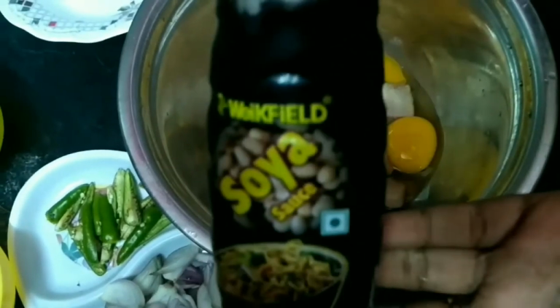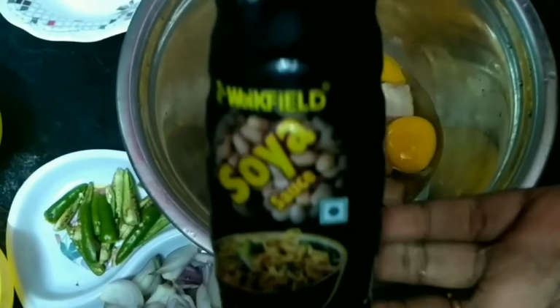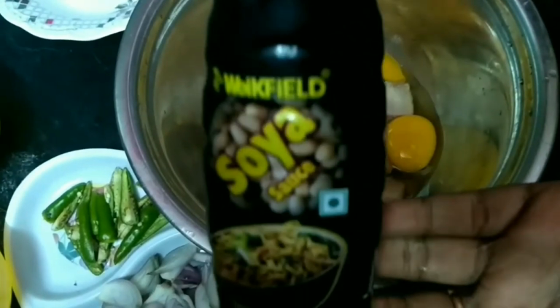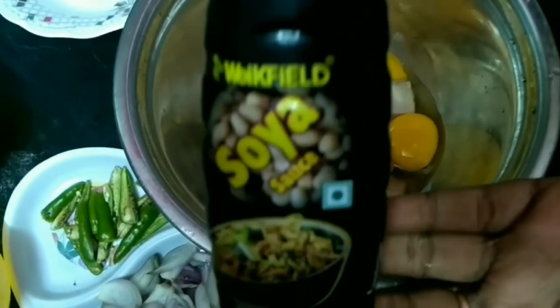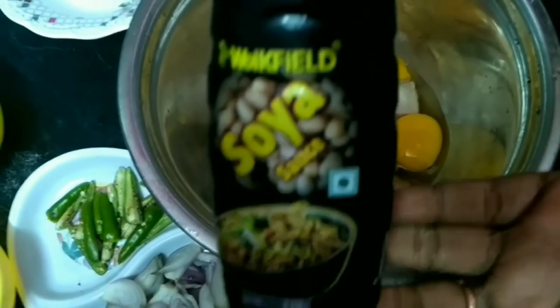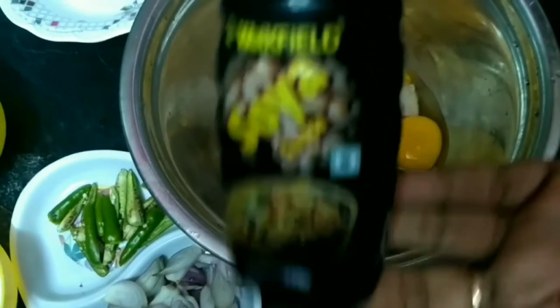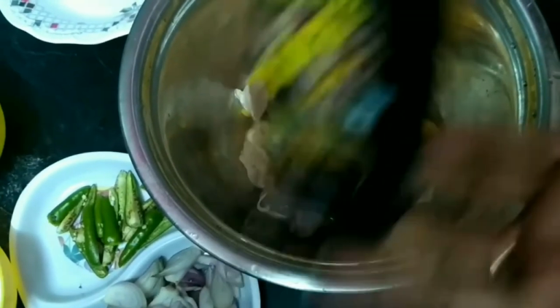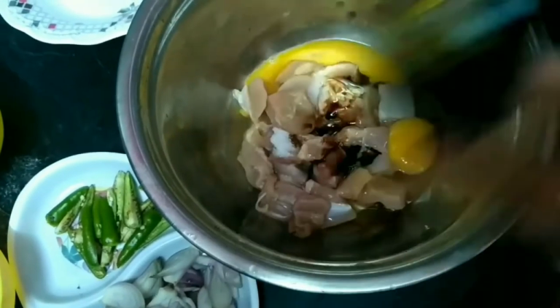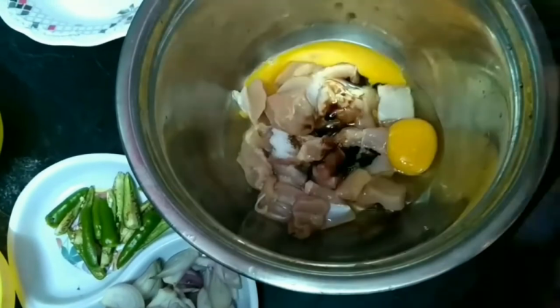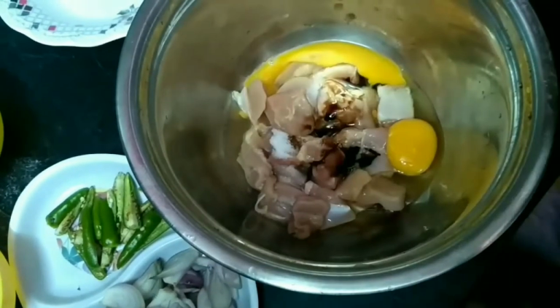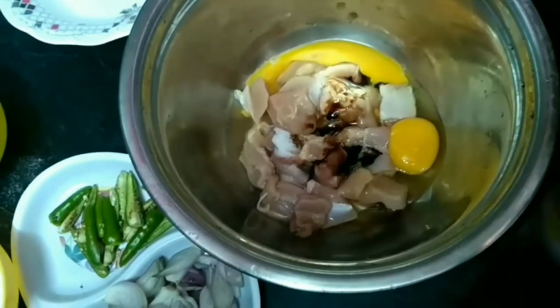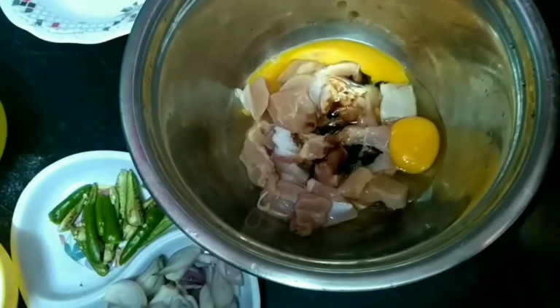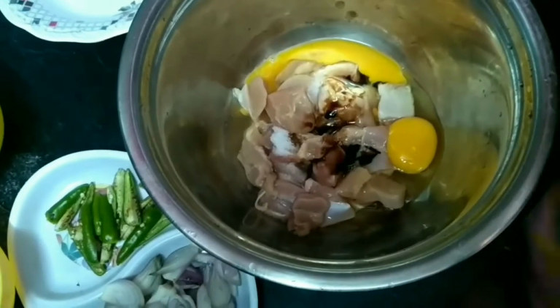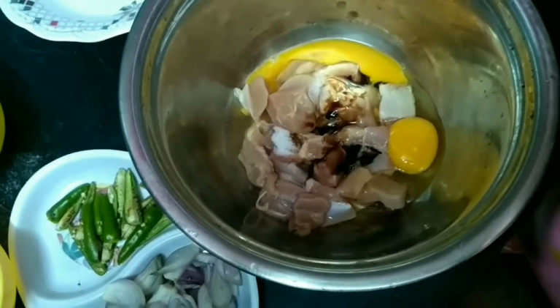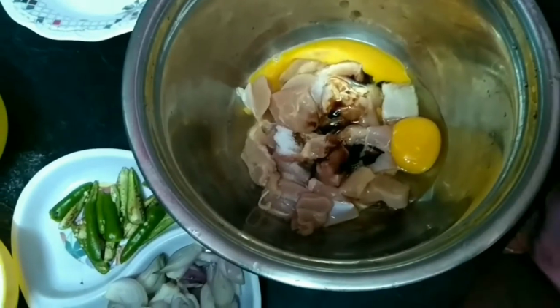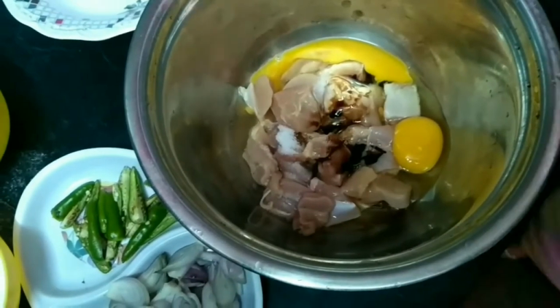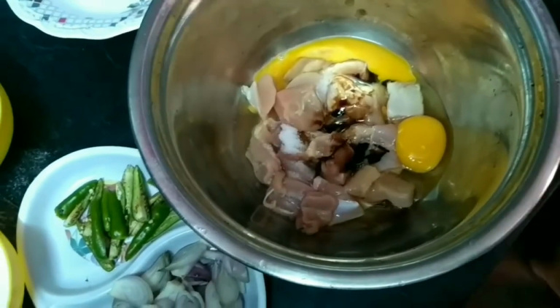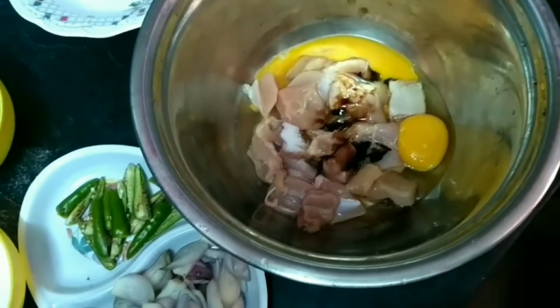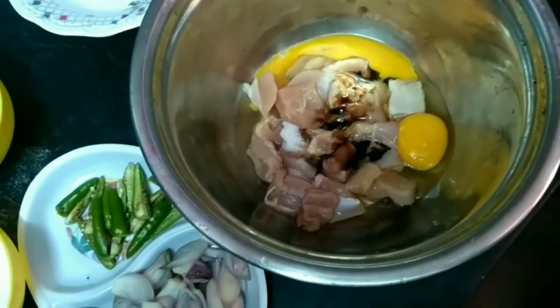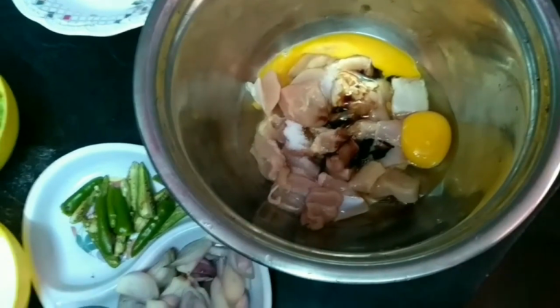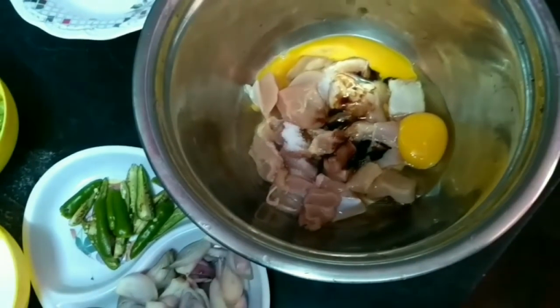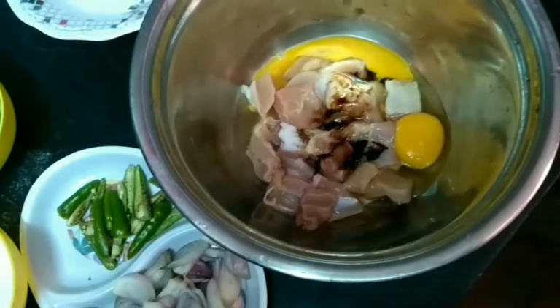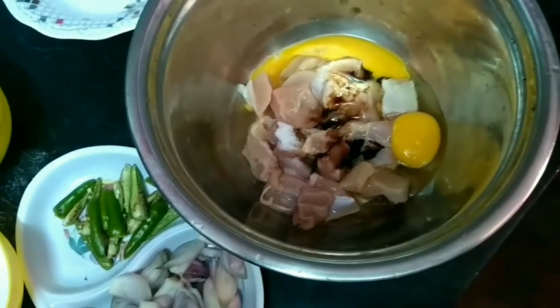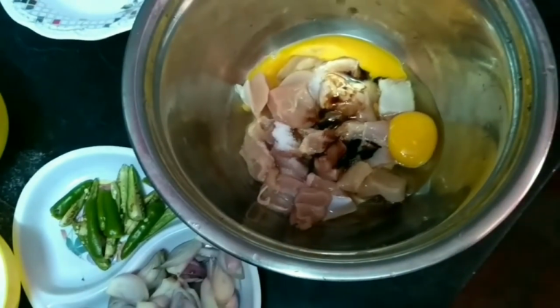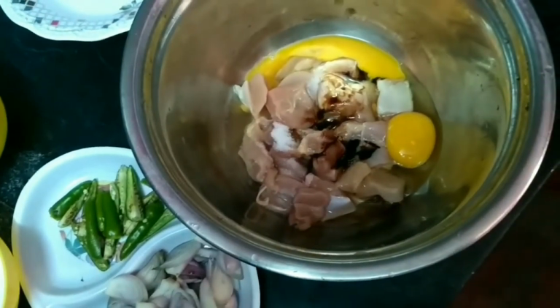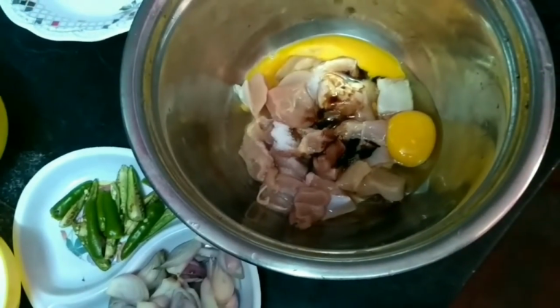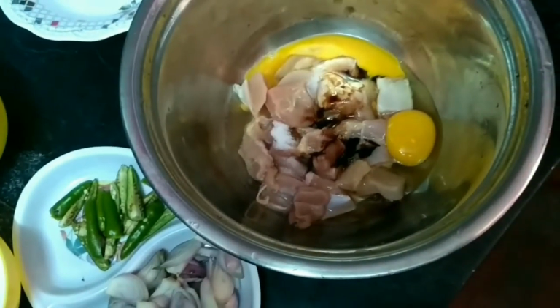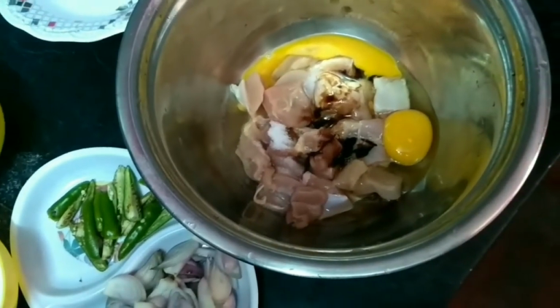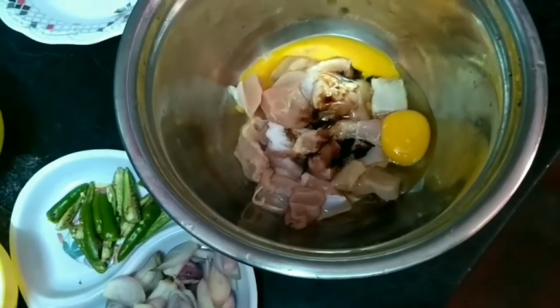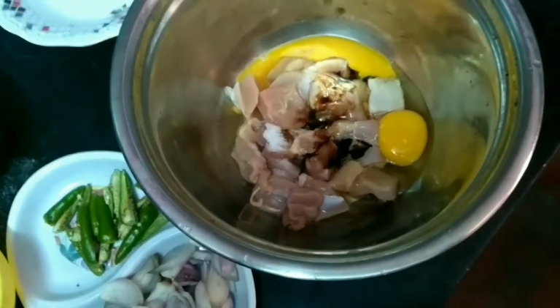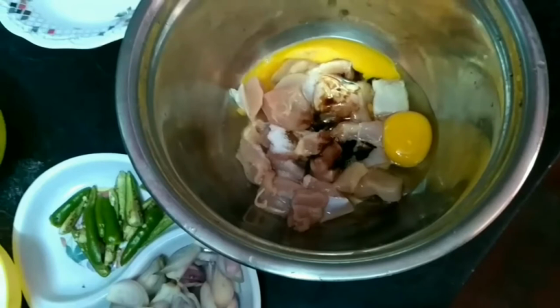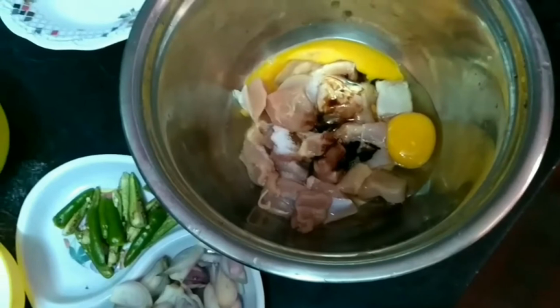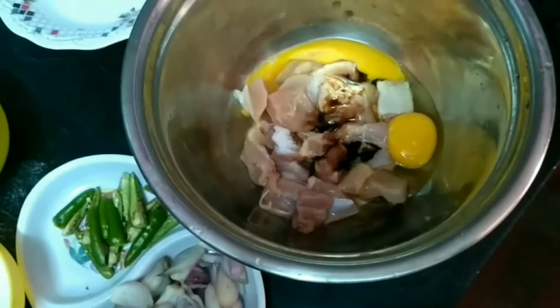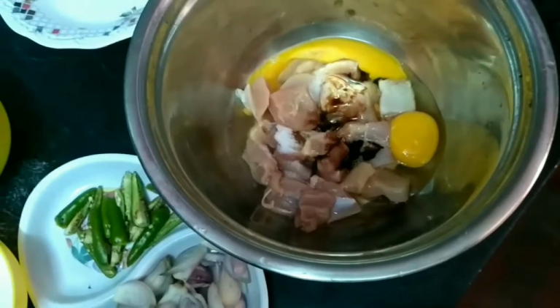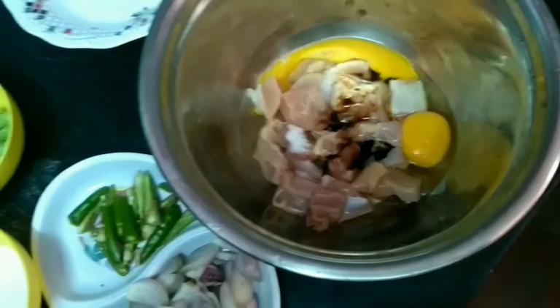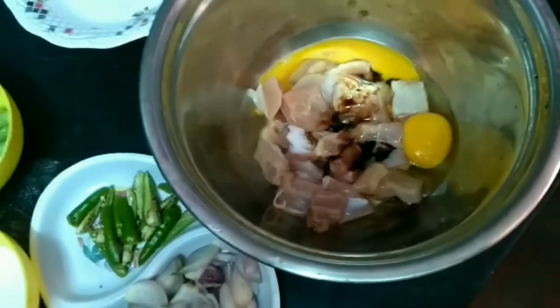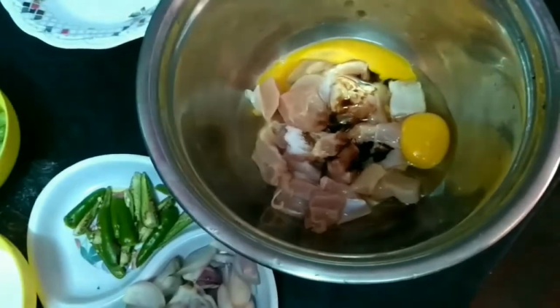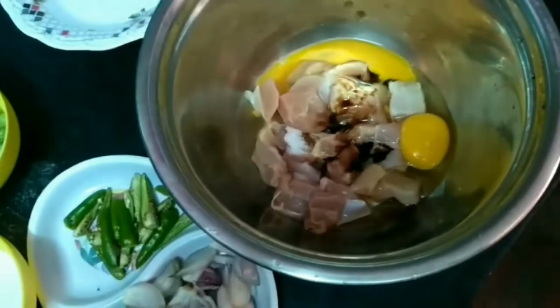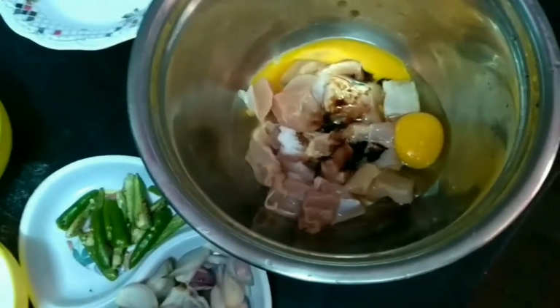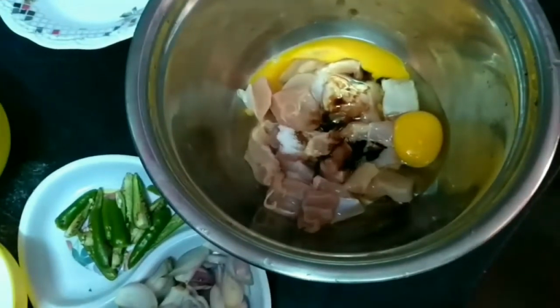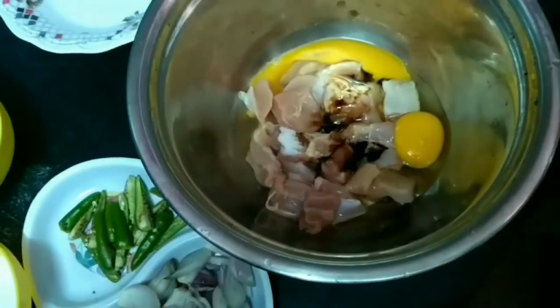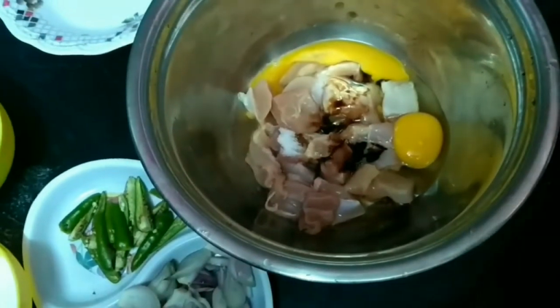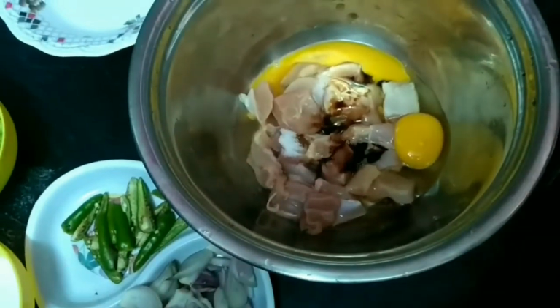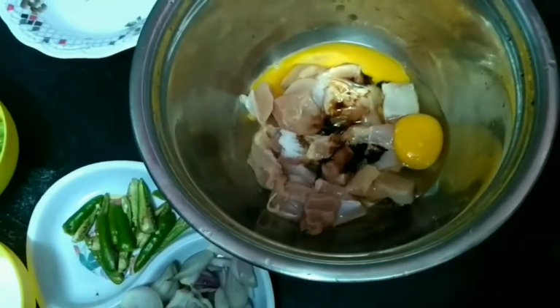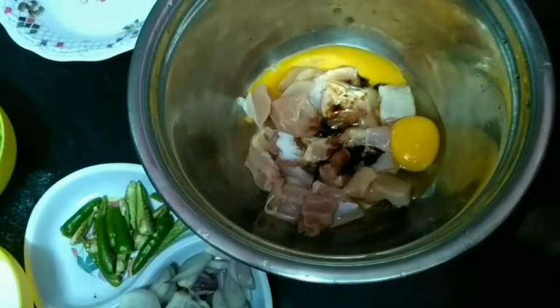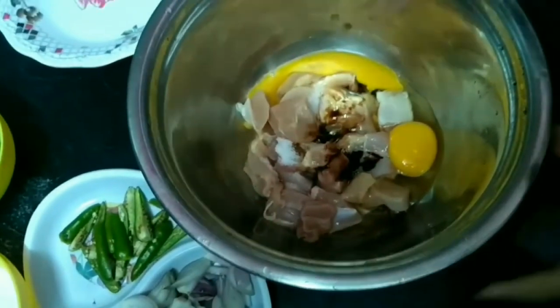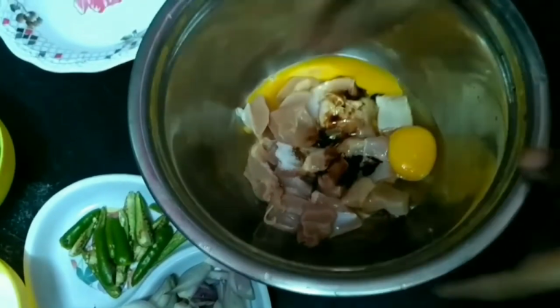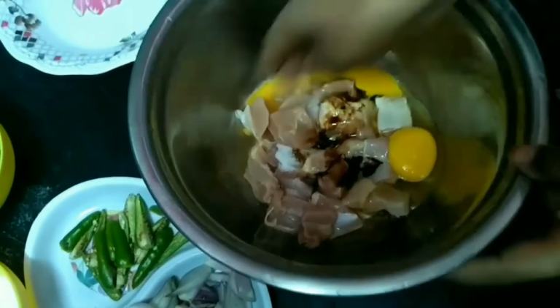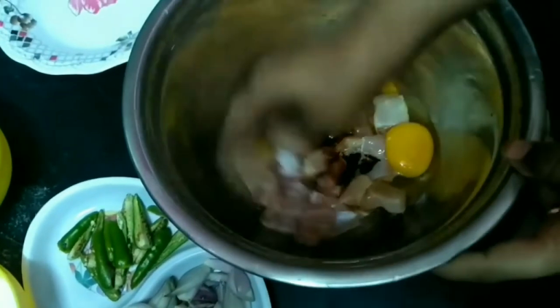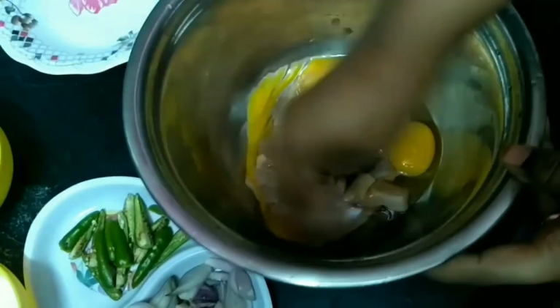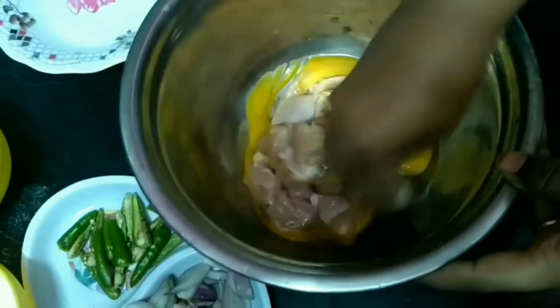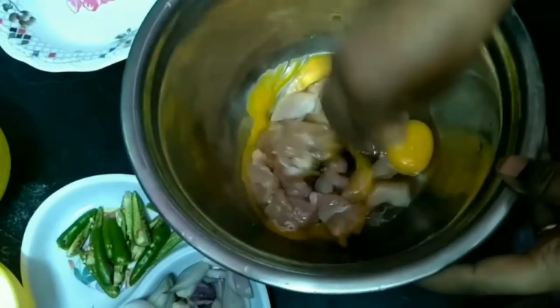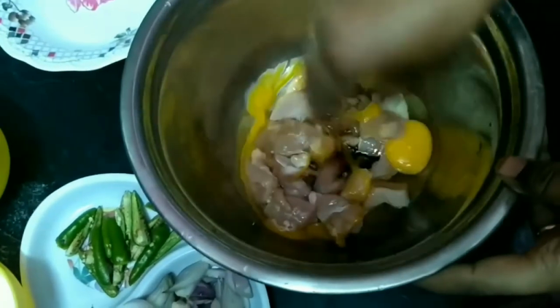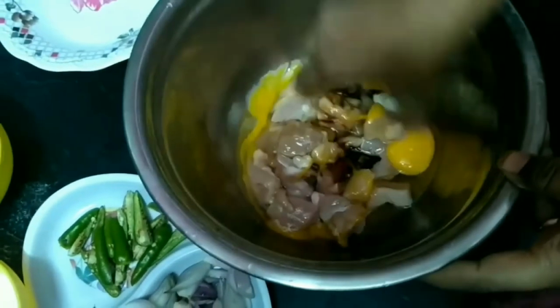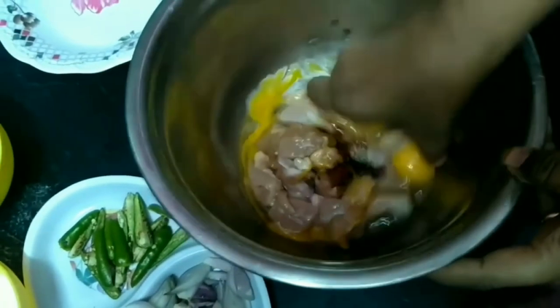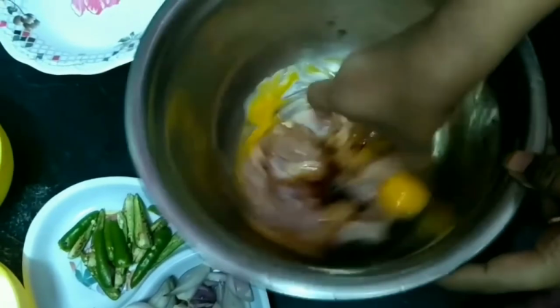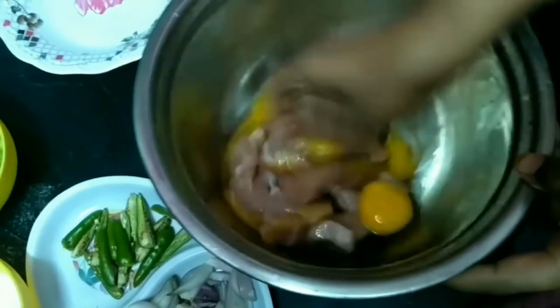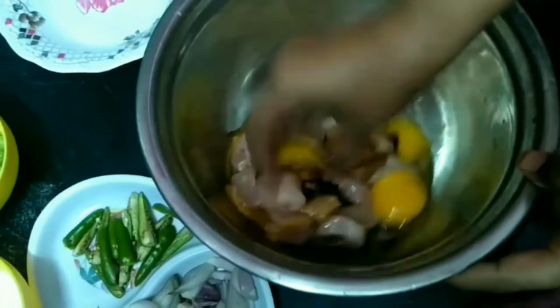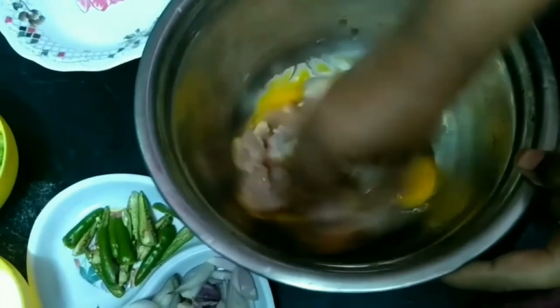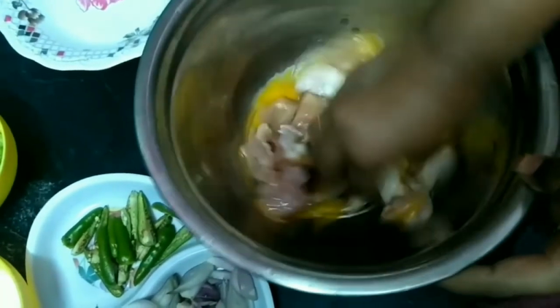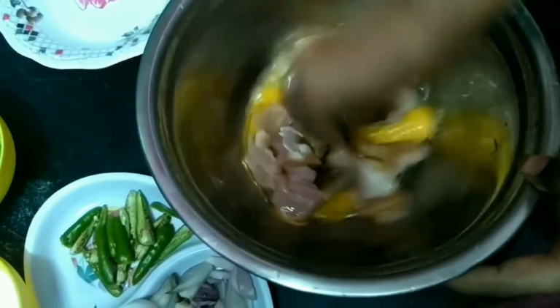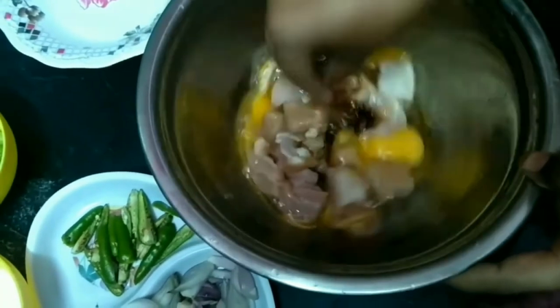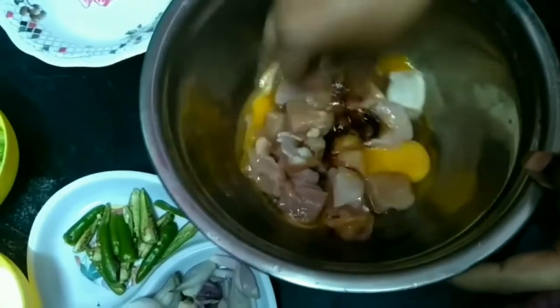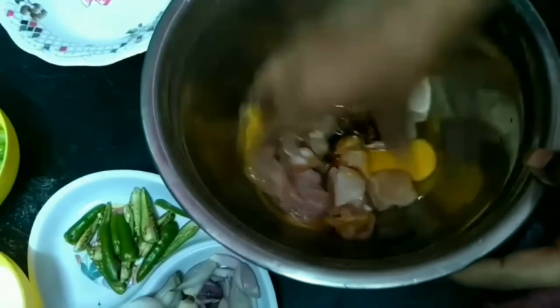We are going to add 1 spoon of soy sauce. We are going to mix it.